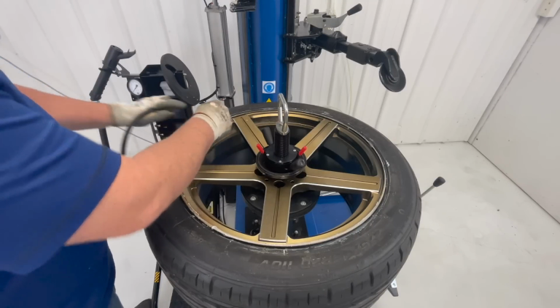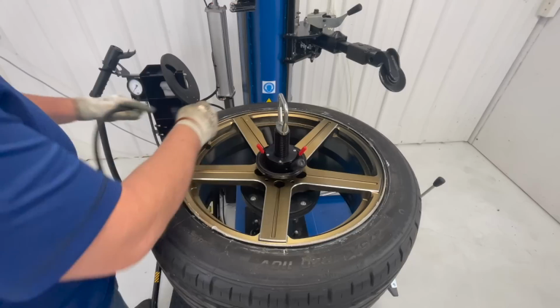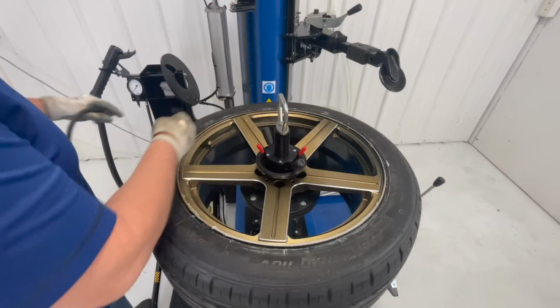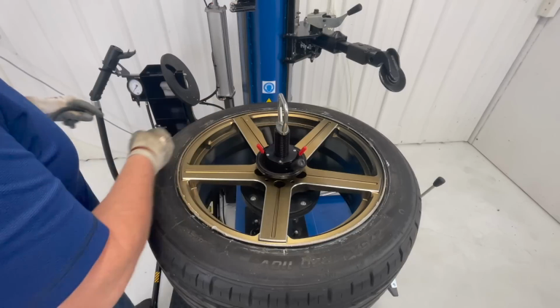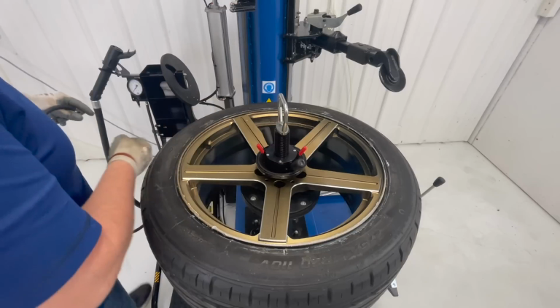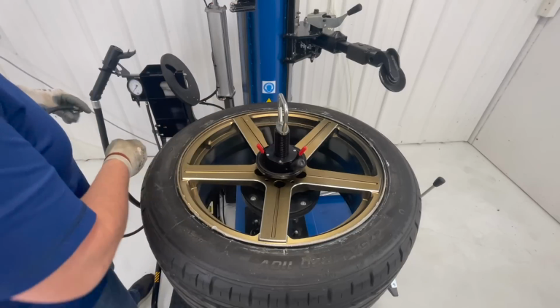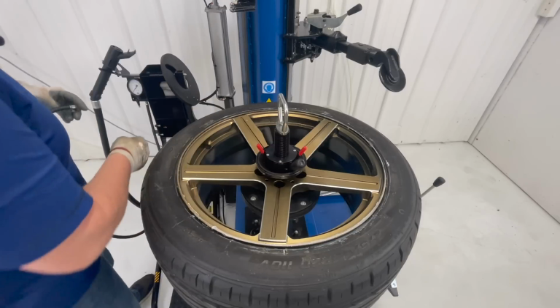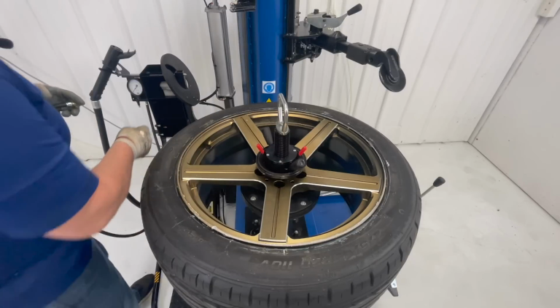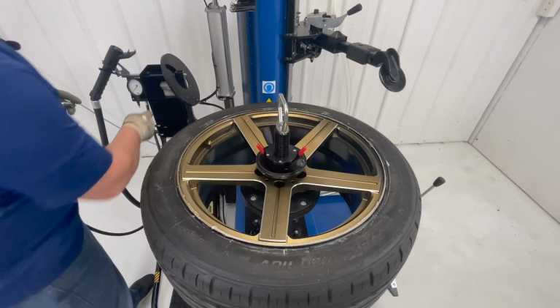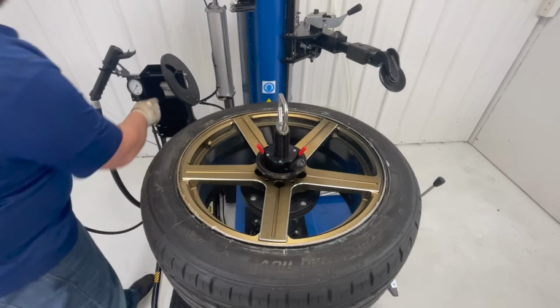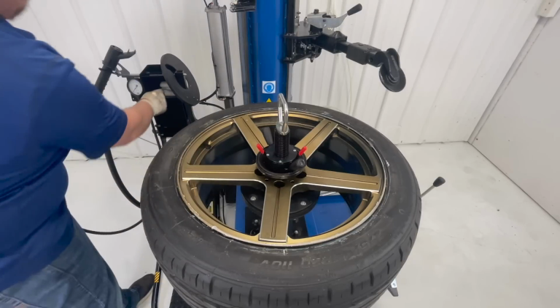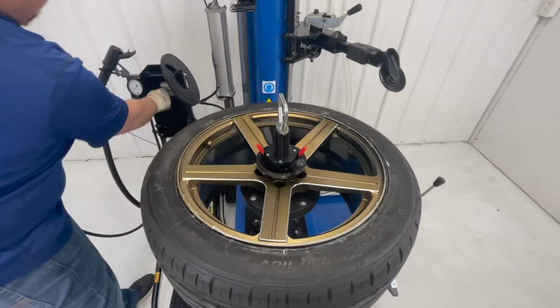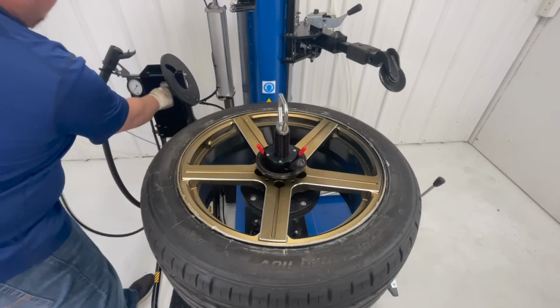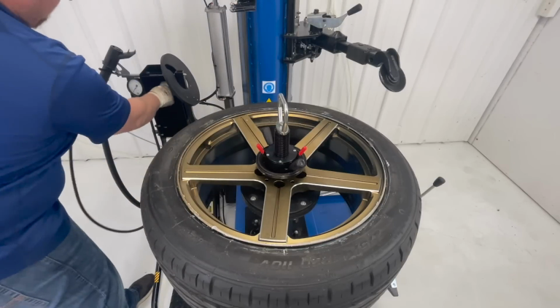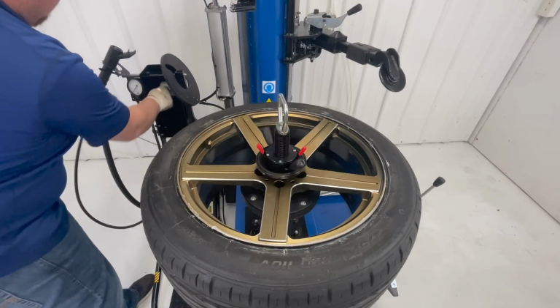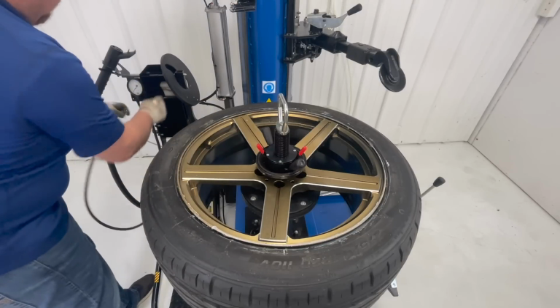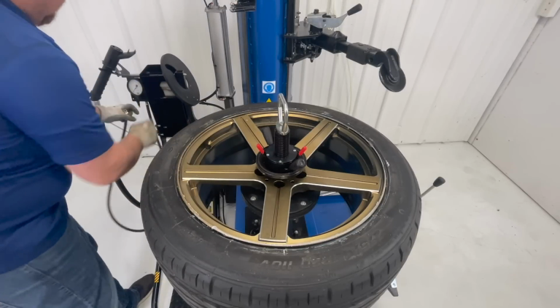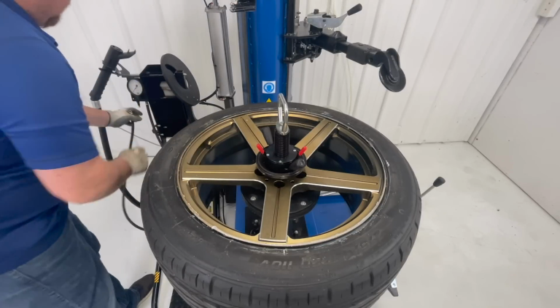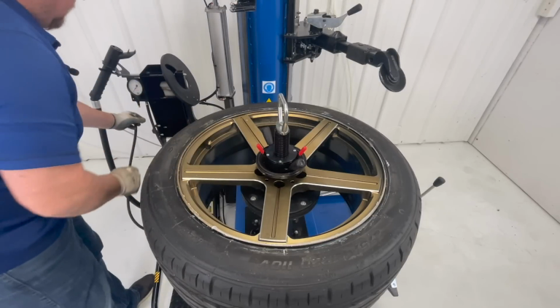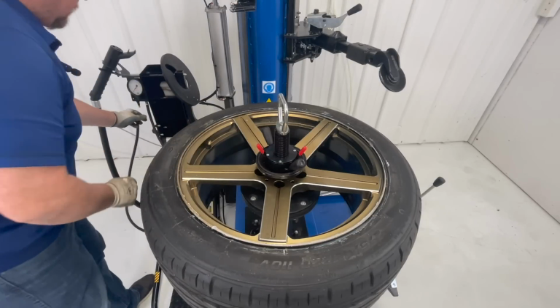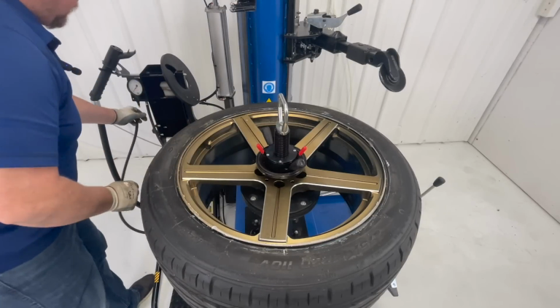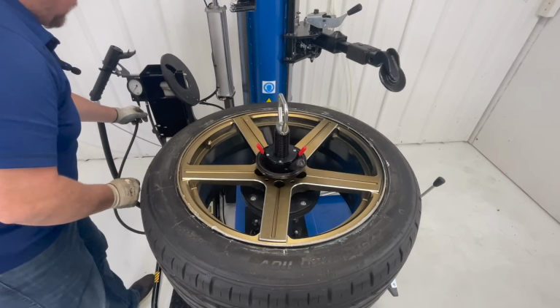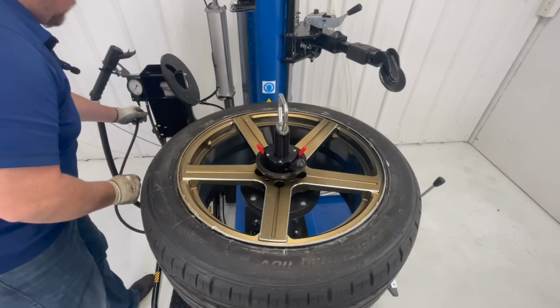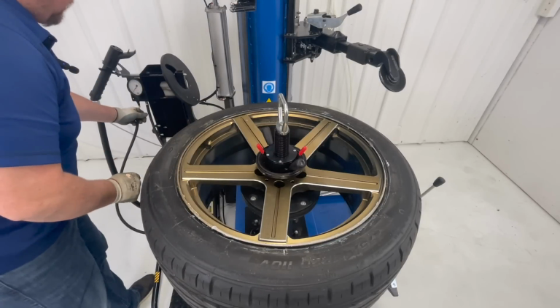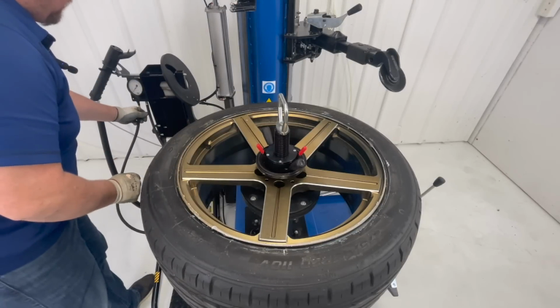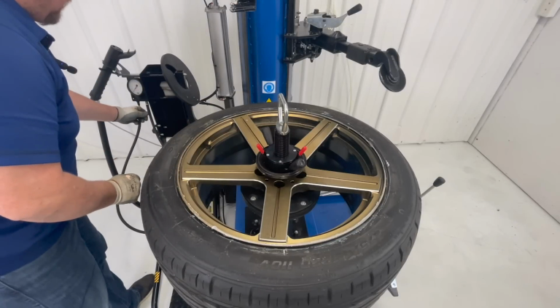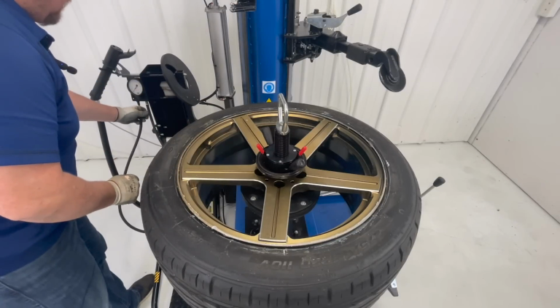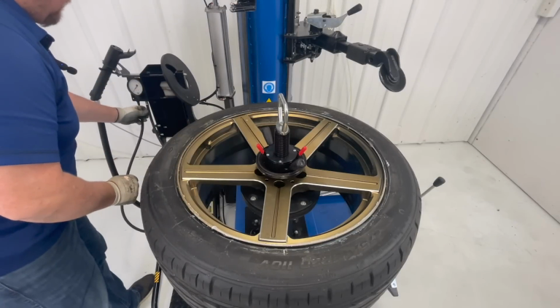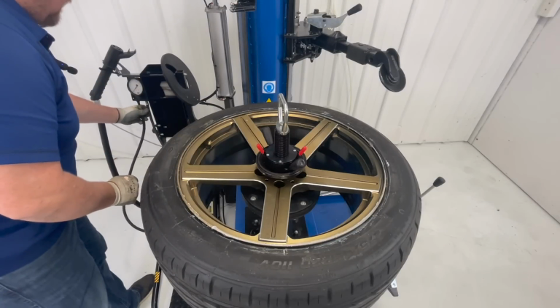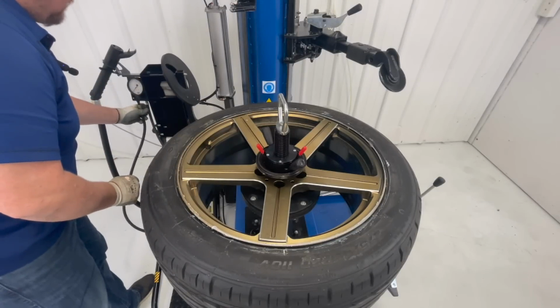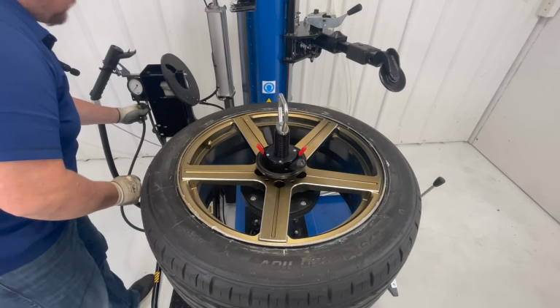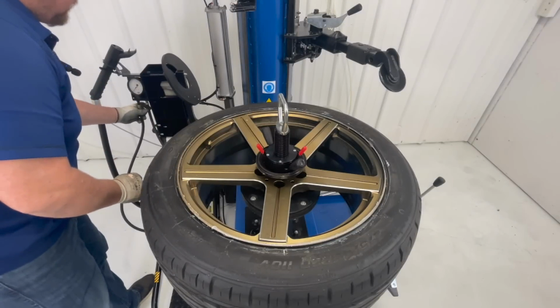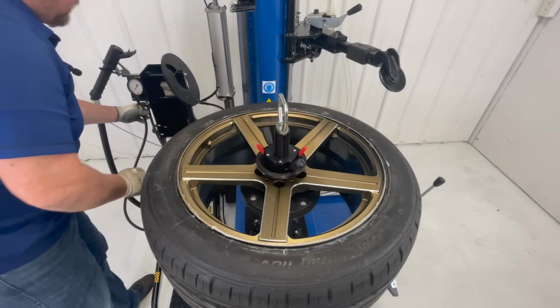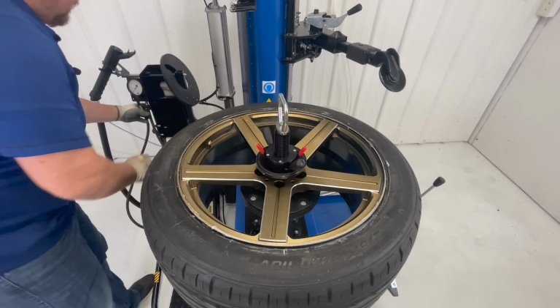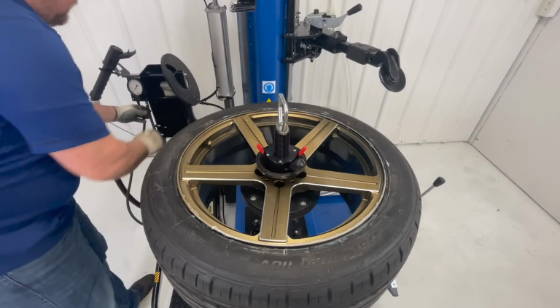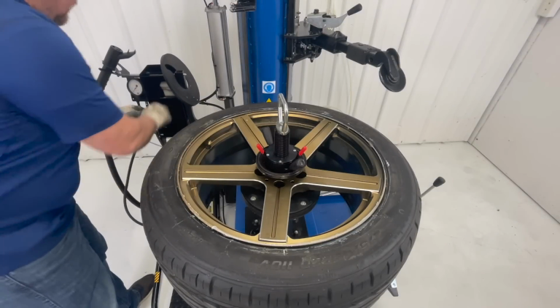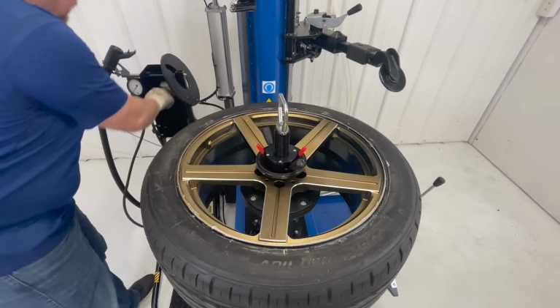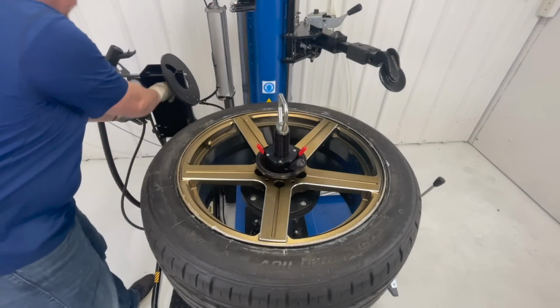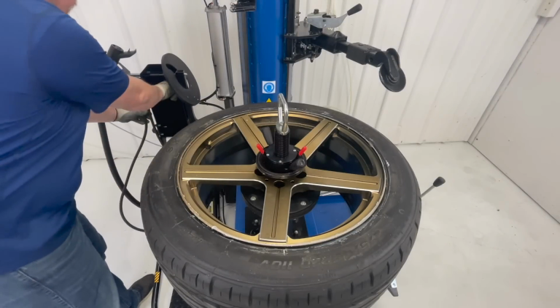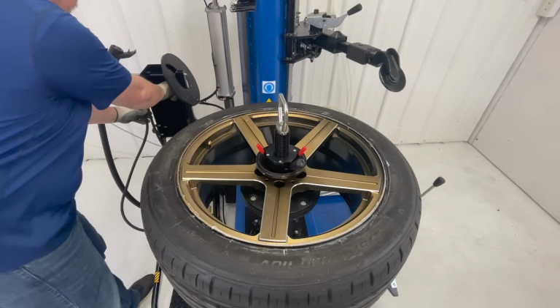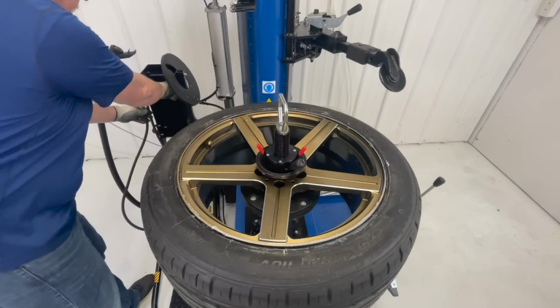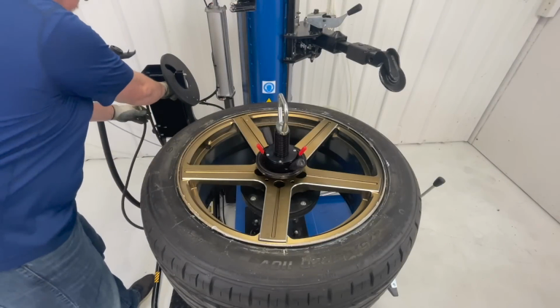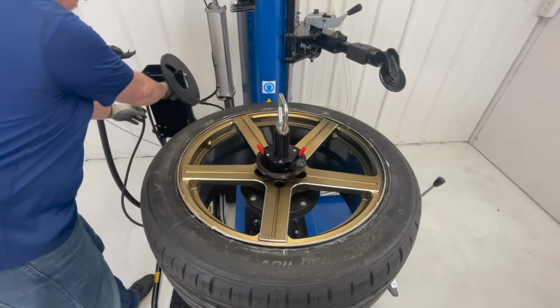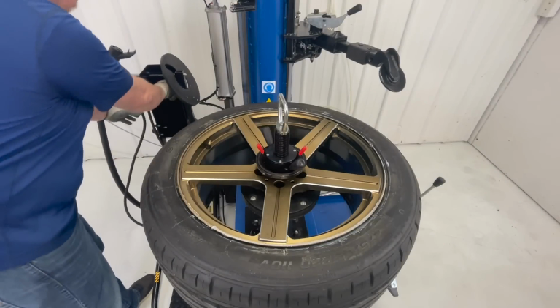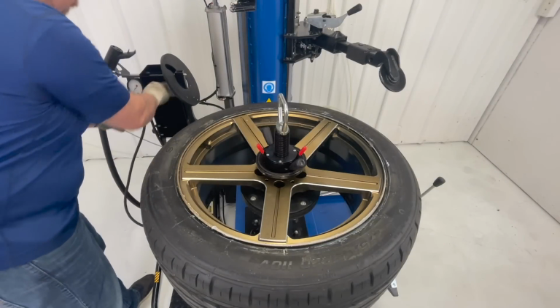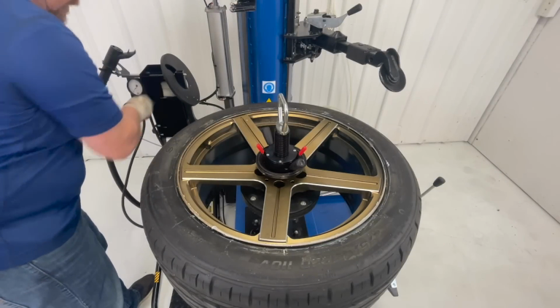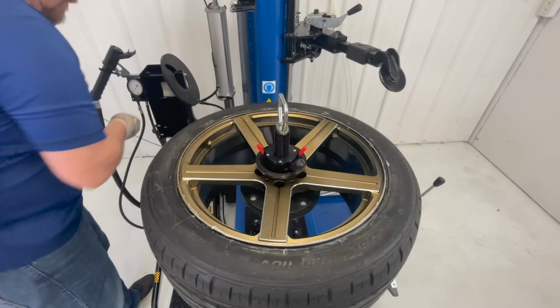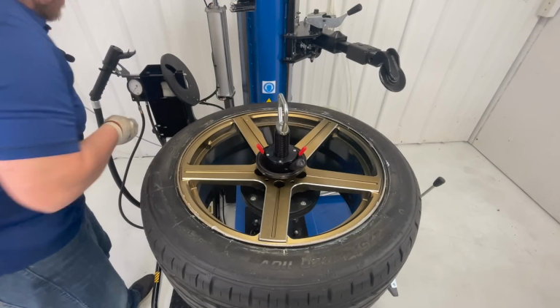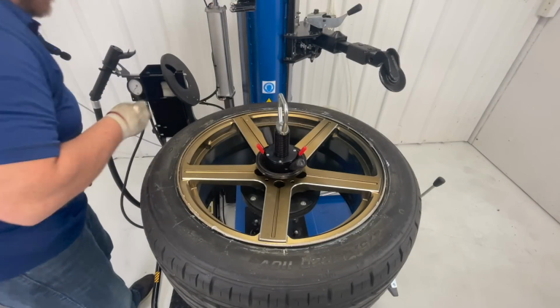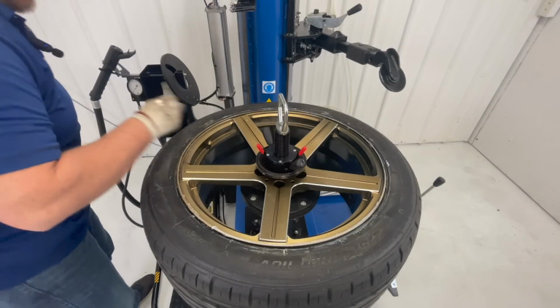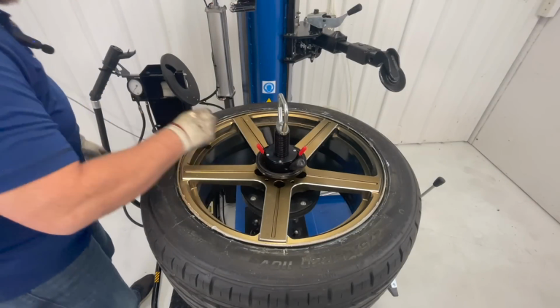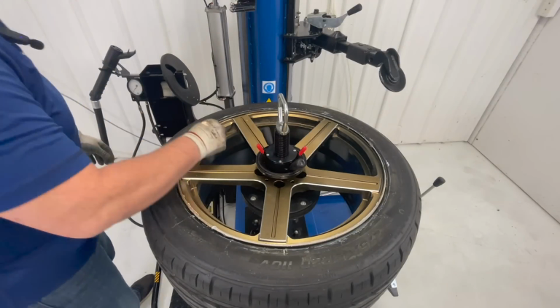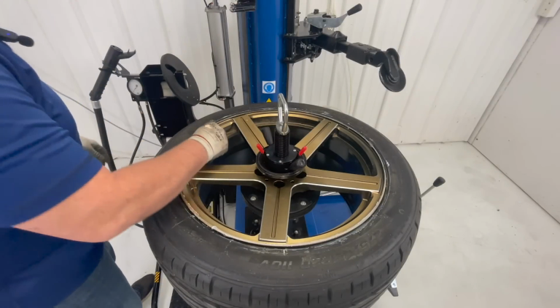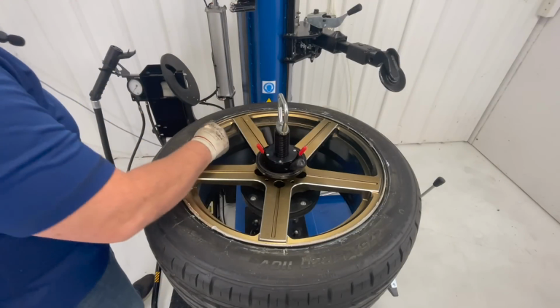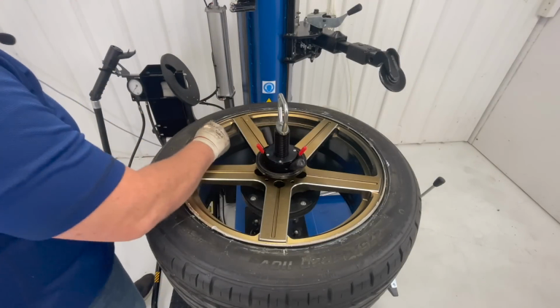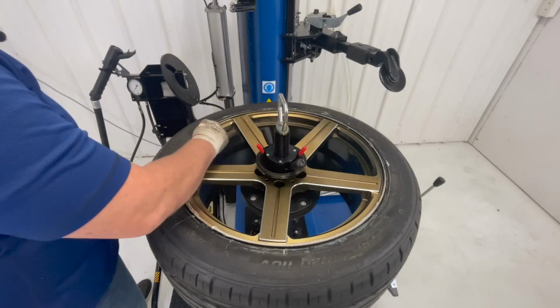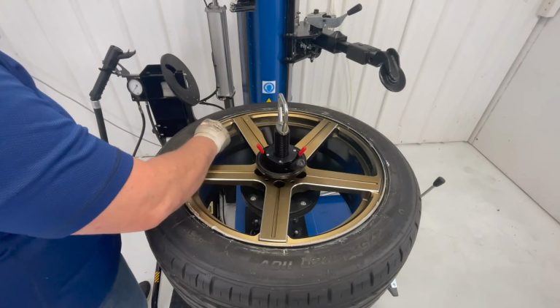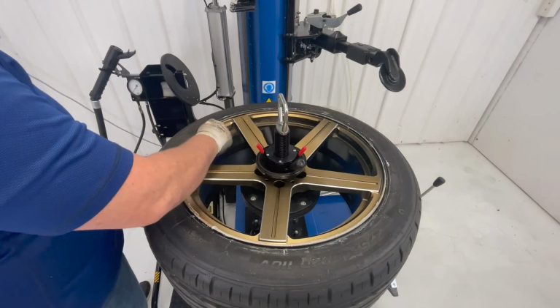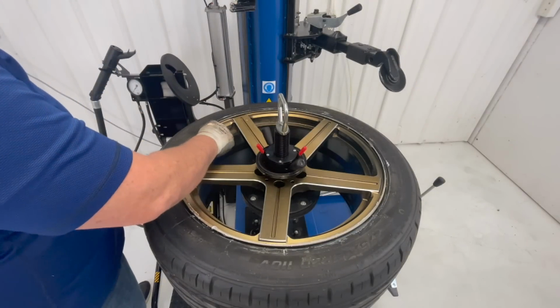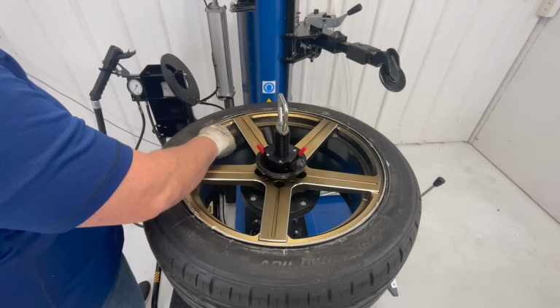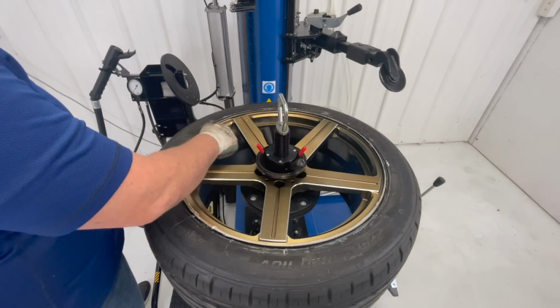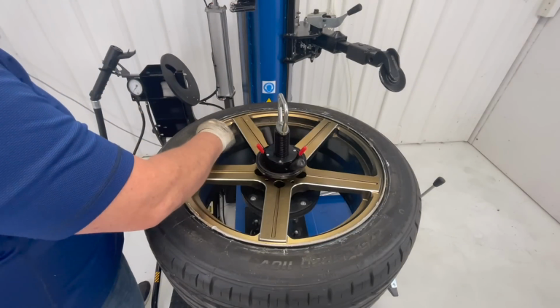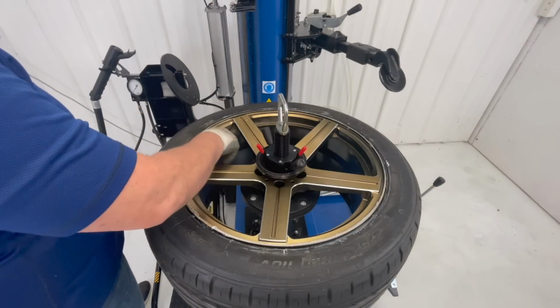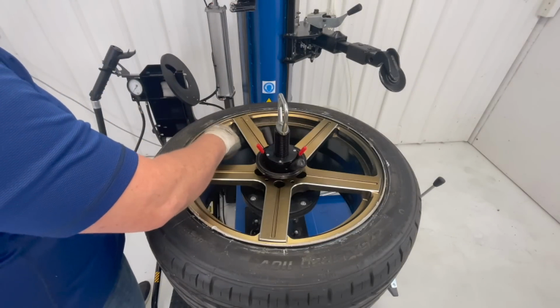And this tire is ready to be put on the balancer and ready to go back onto your vehicle.